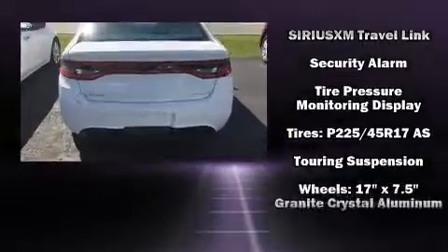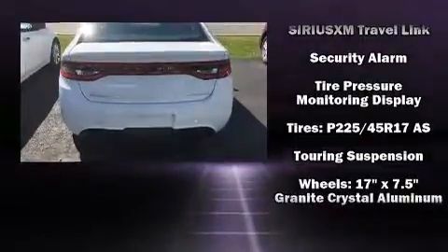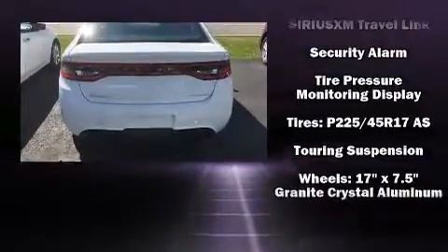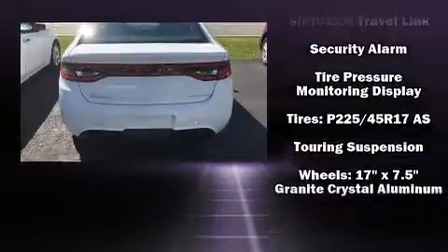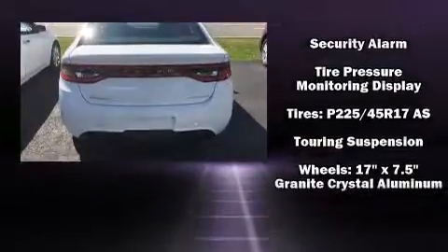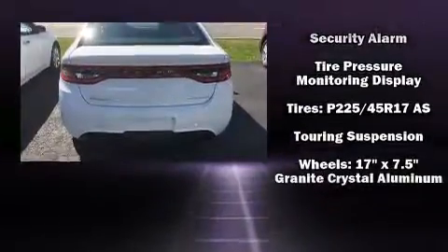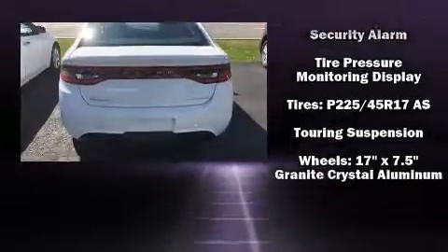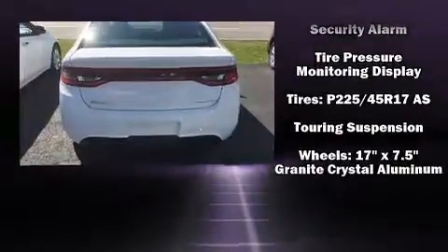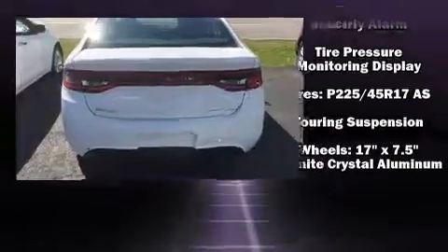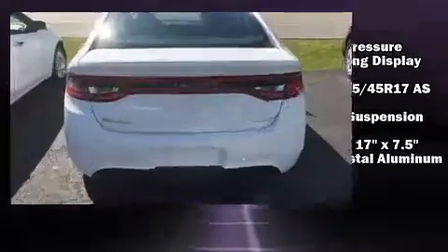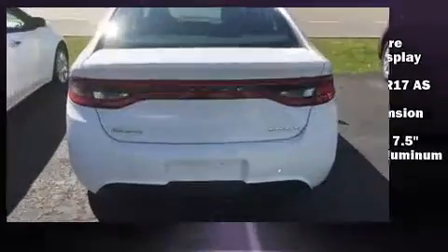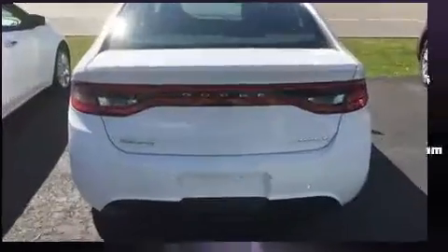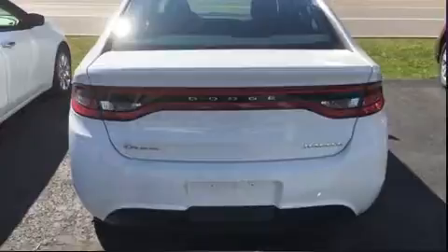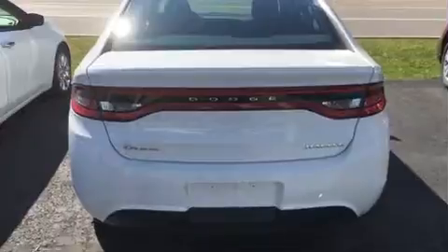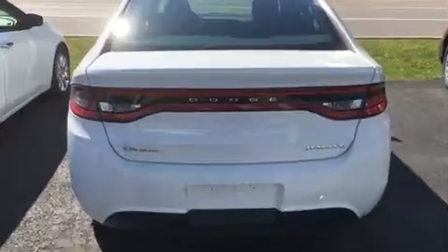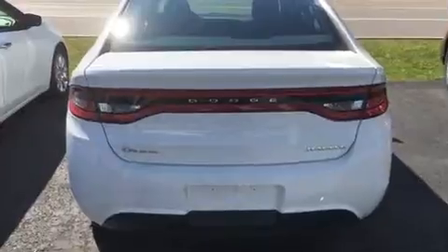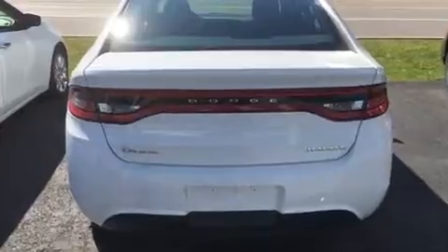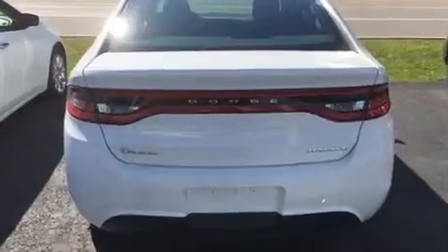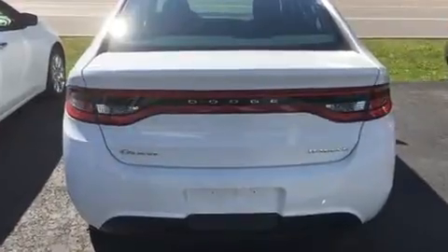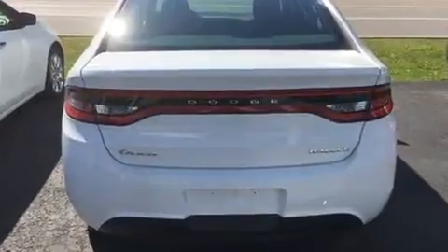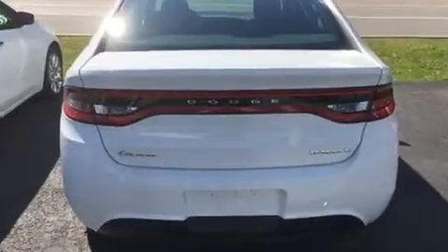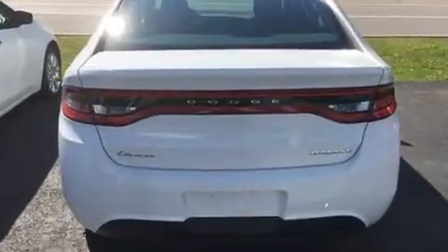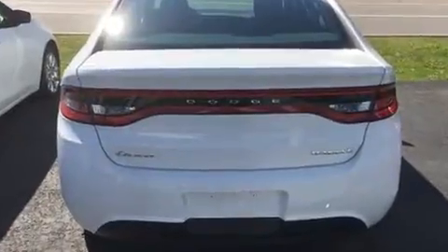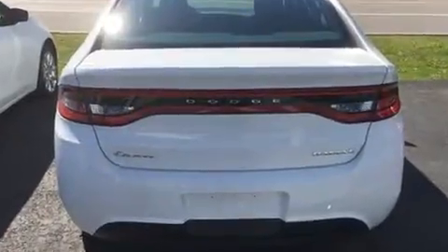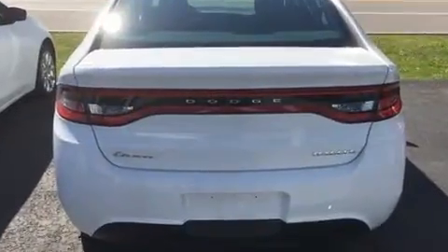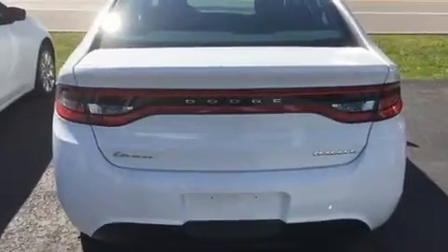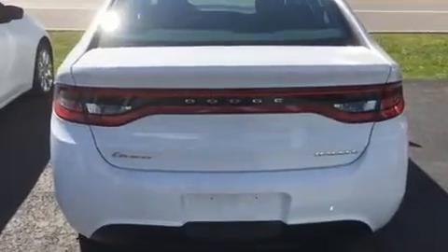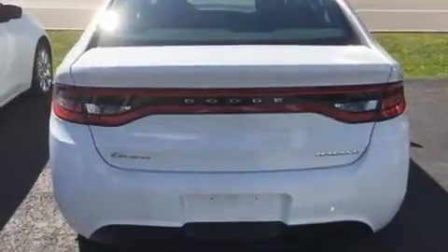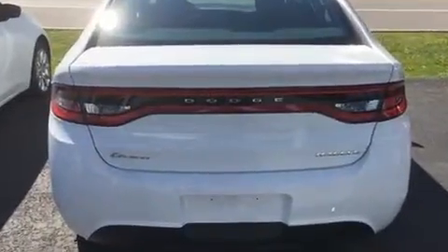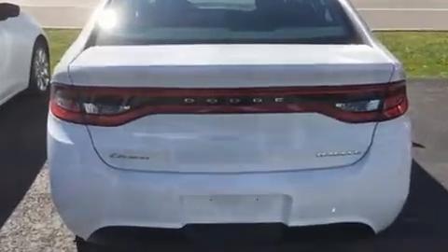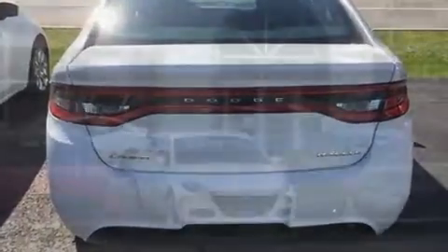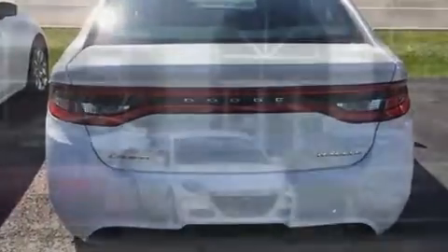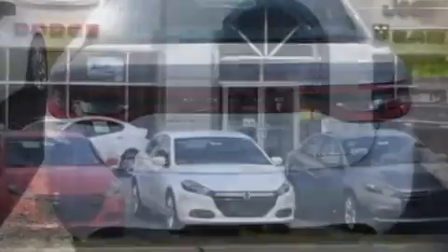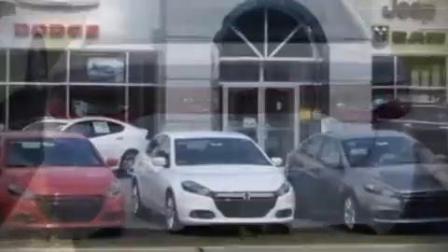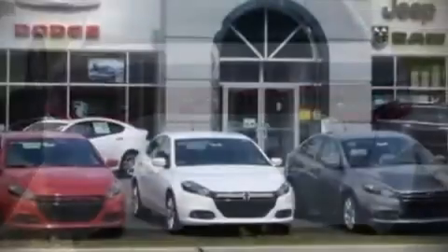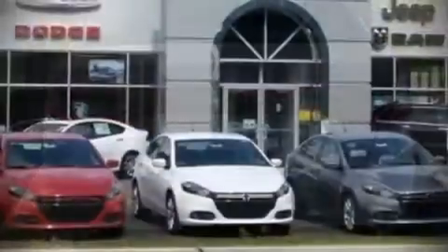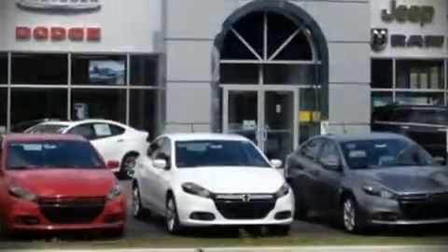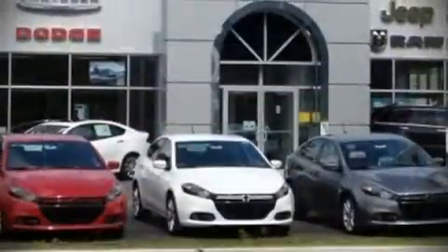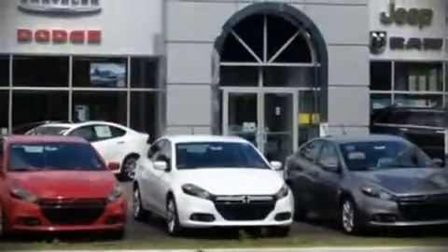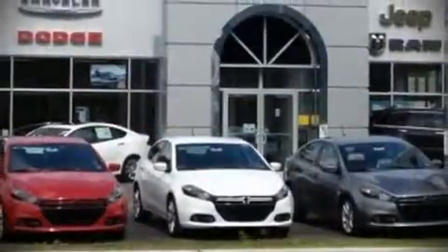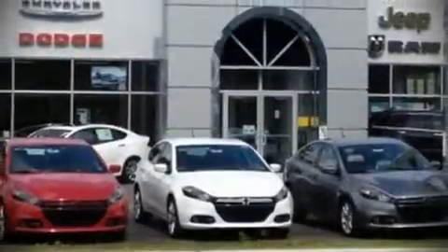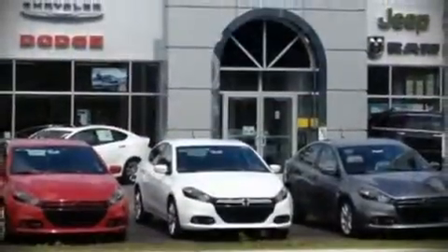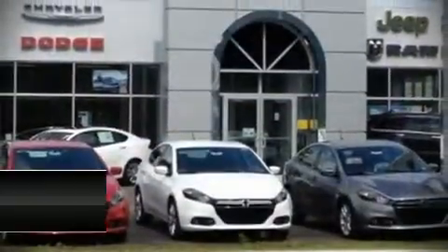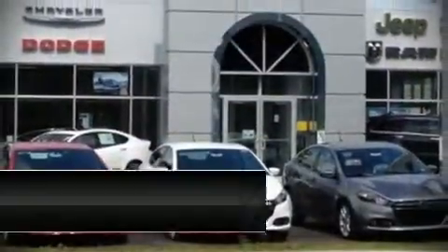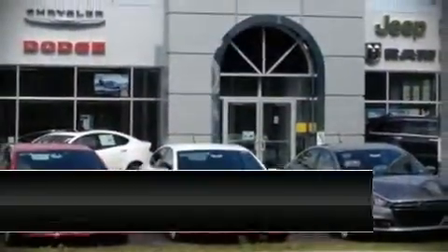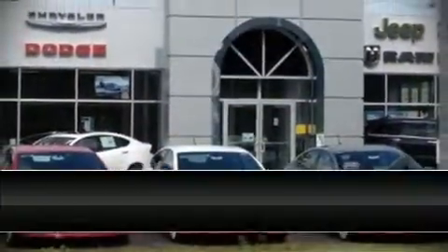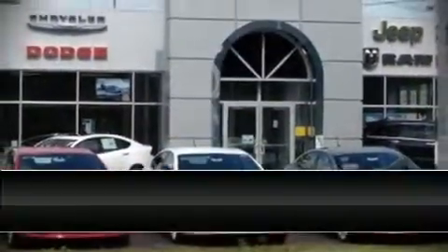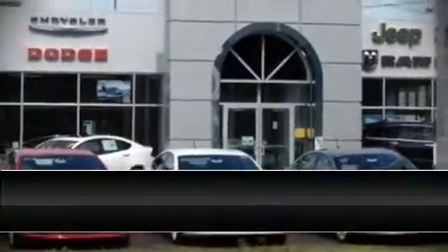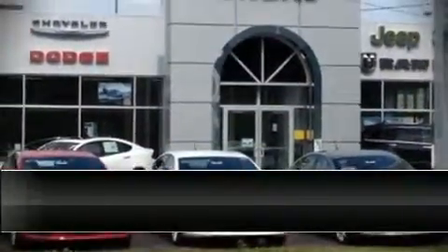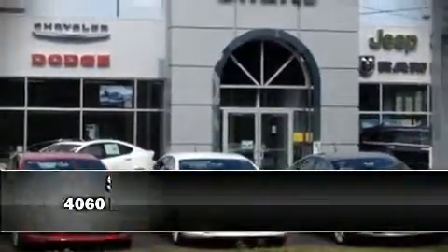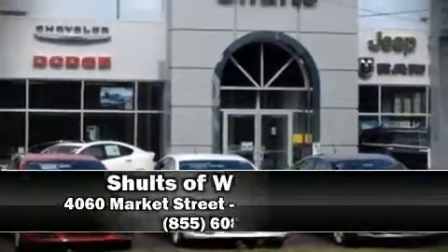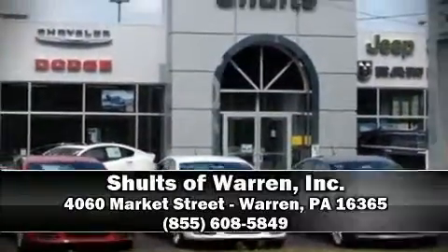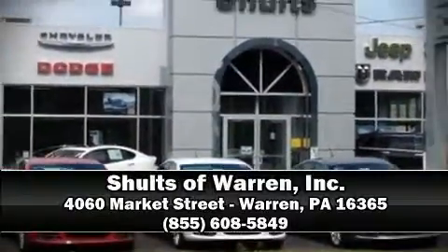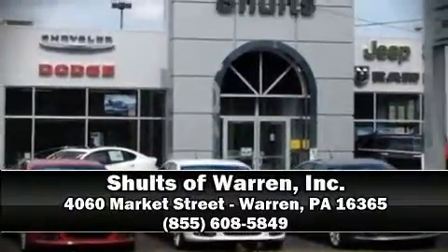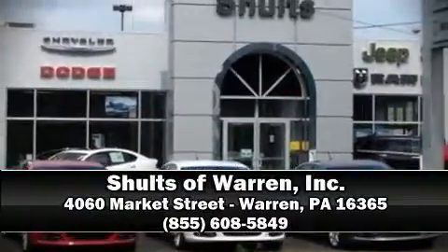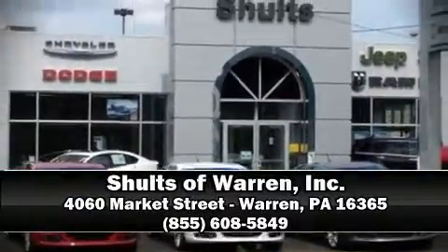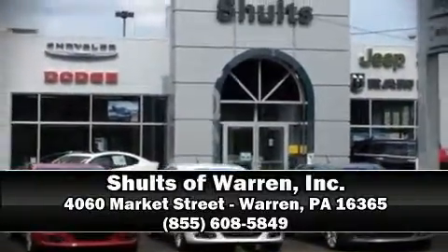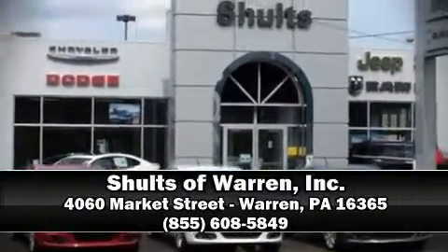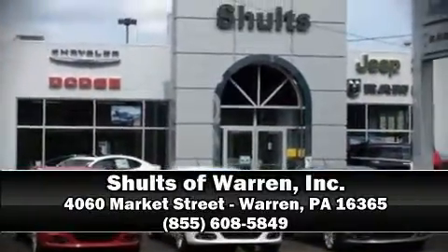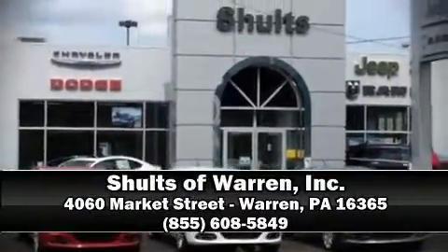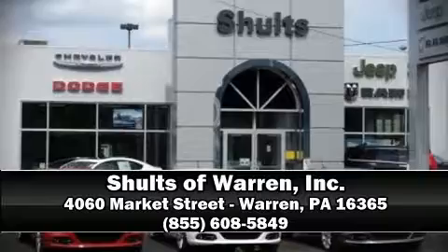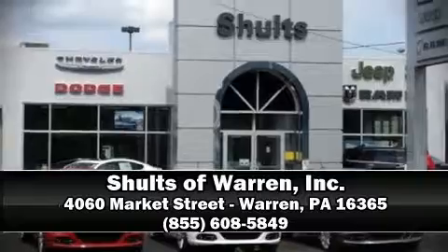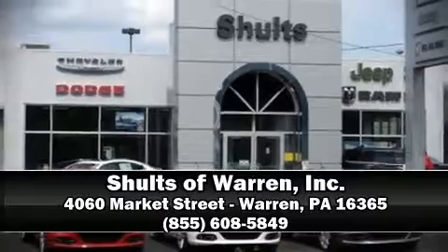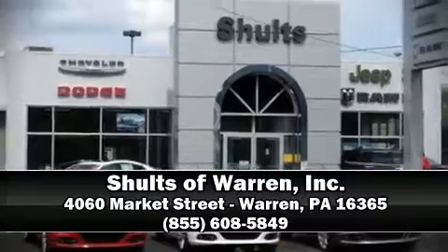Our sales staff will help you find the vehicle that you've been searching for. Stop by our dealership or give us a call for more information. Thank you for taking care.